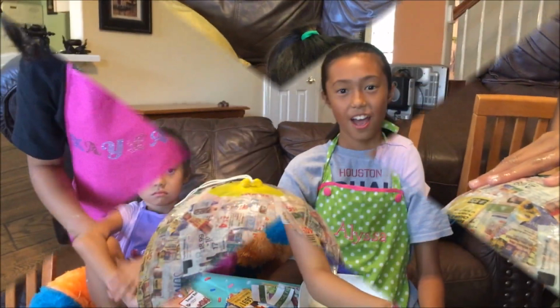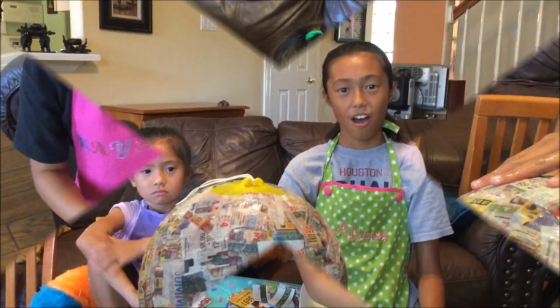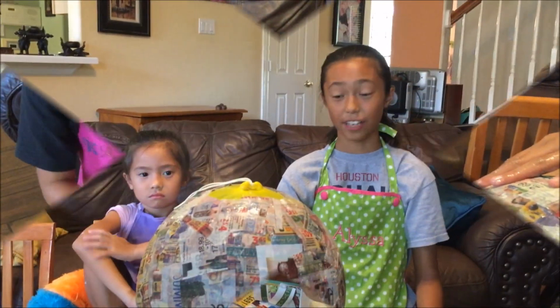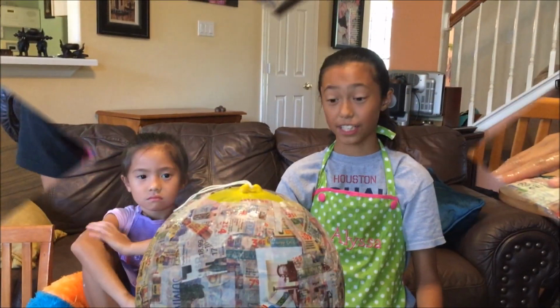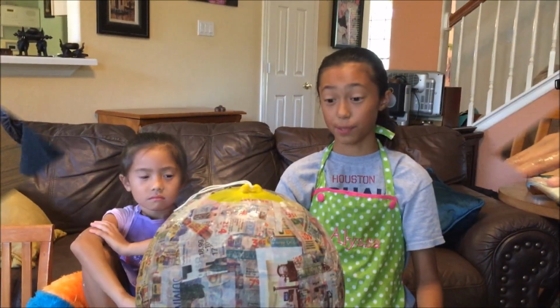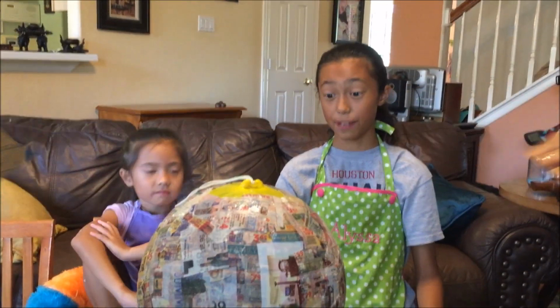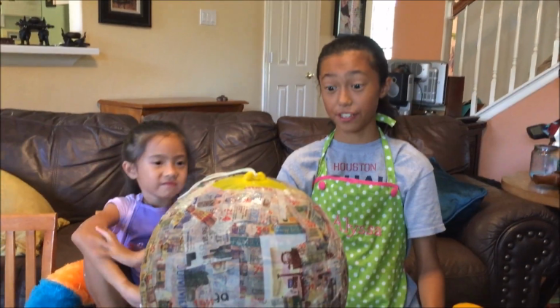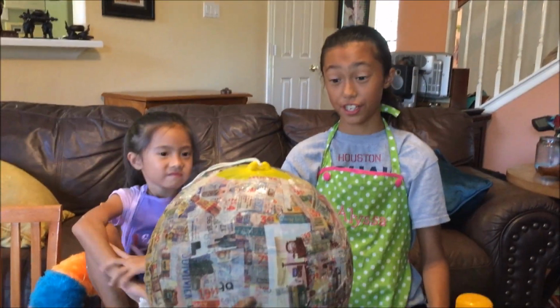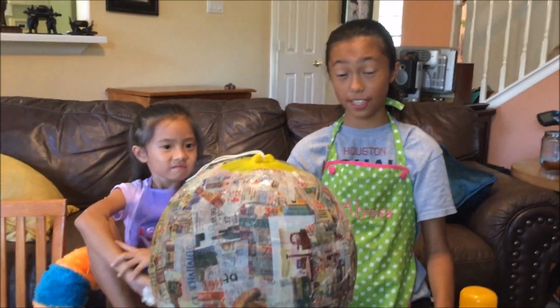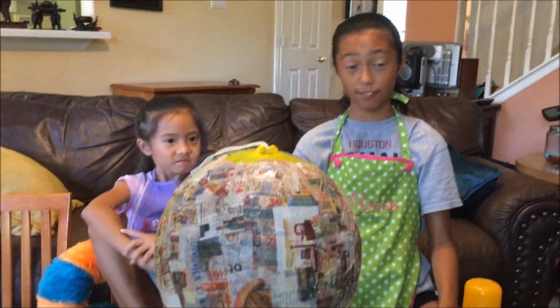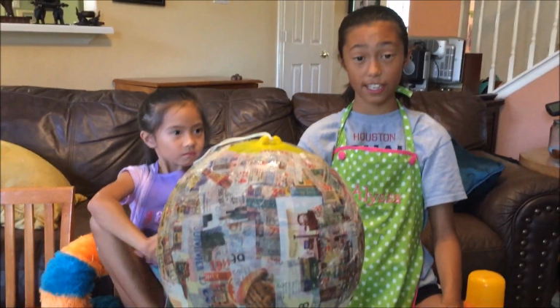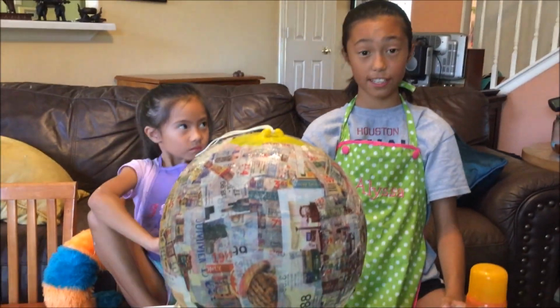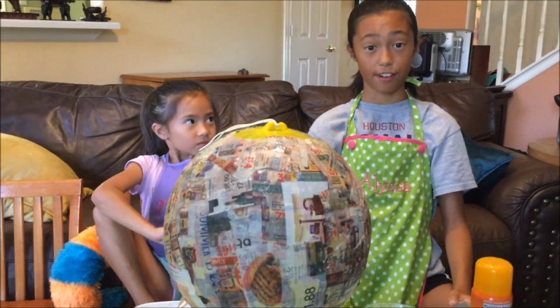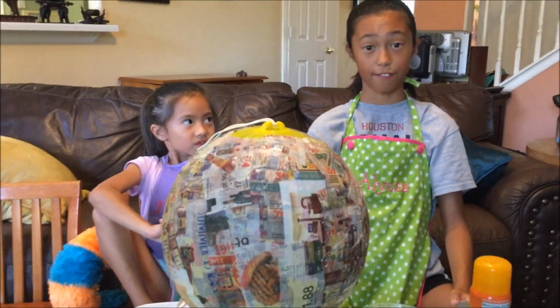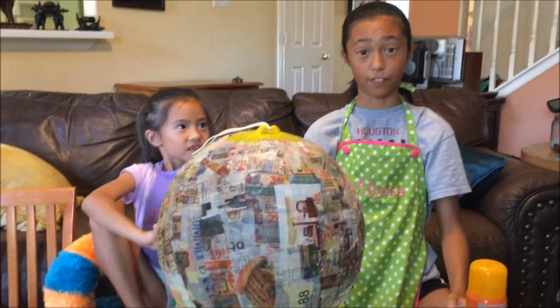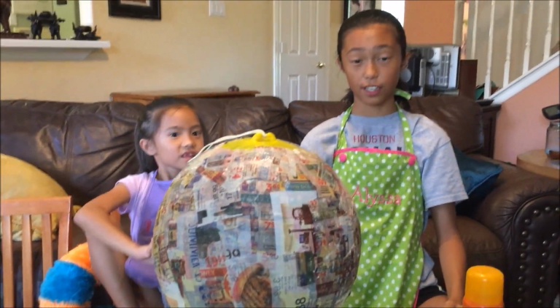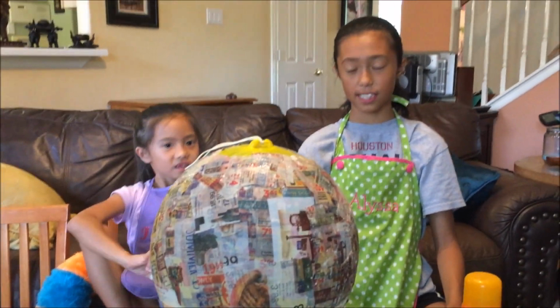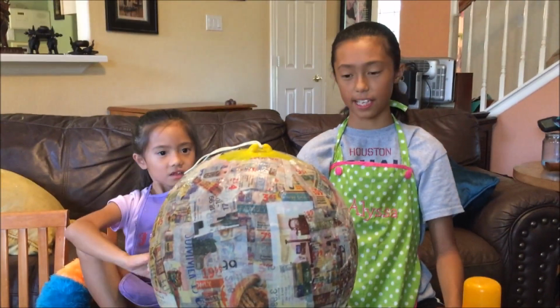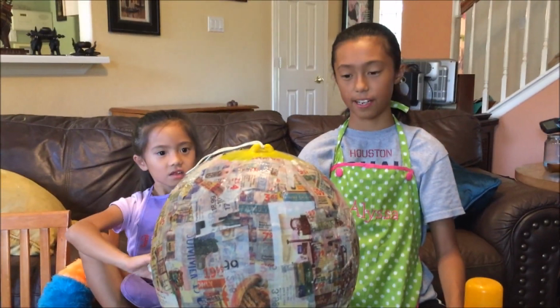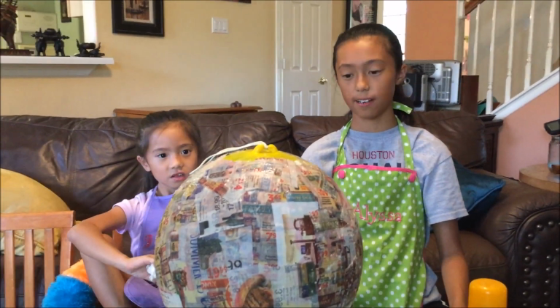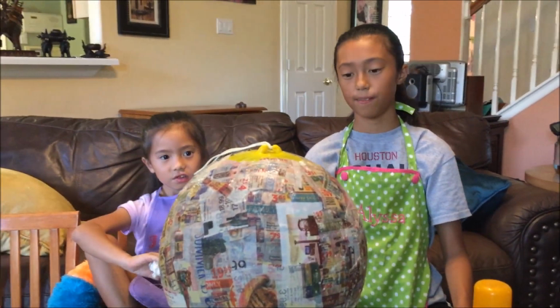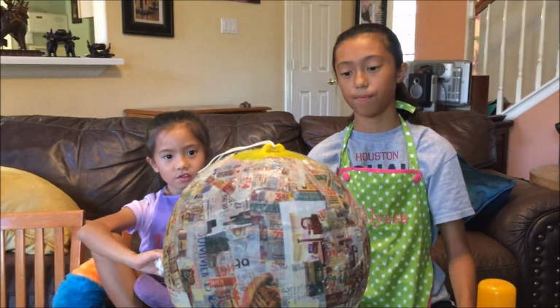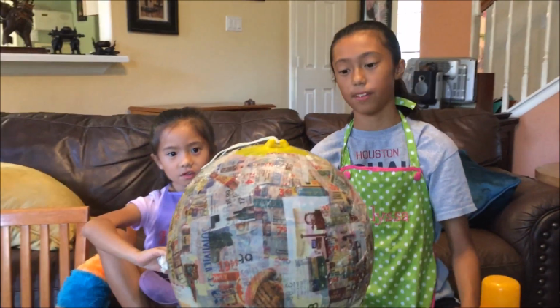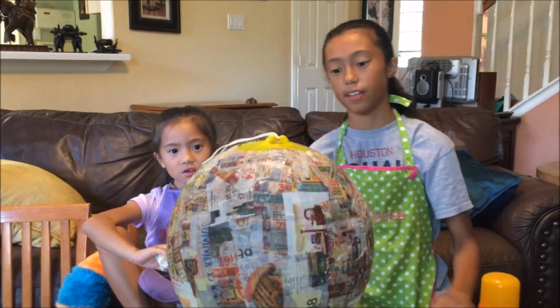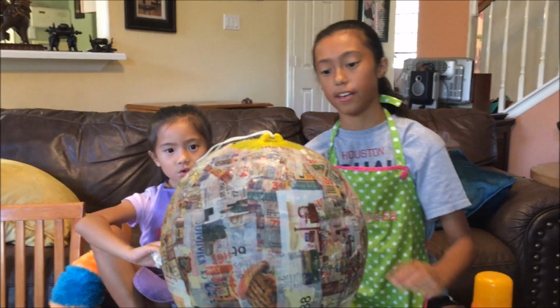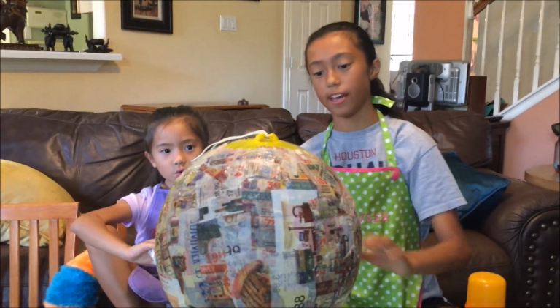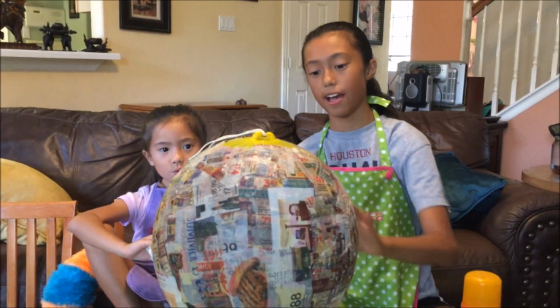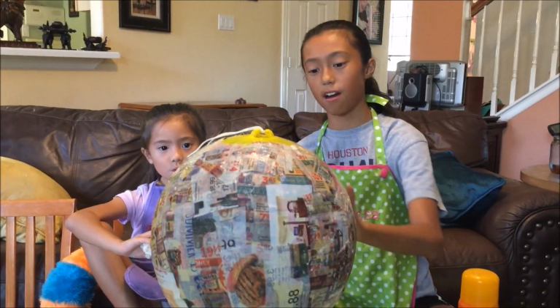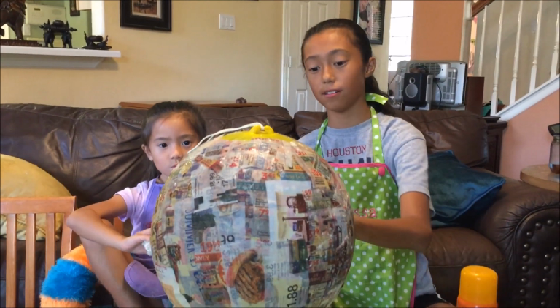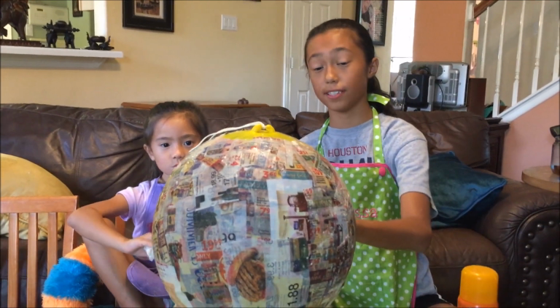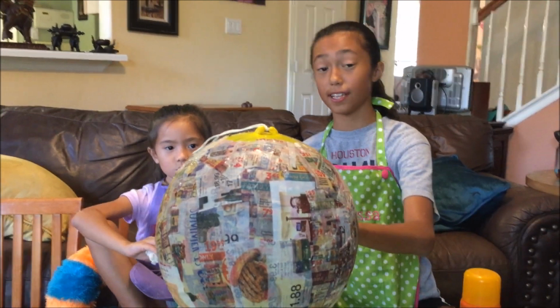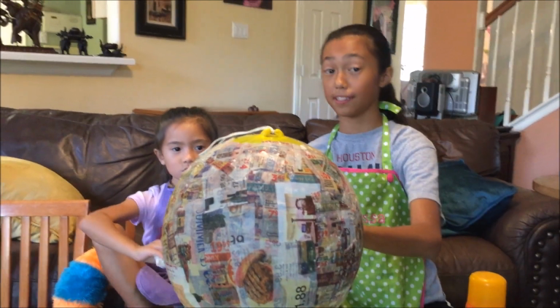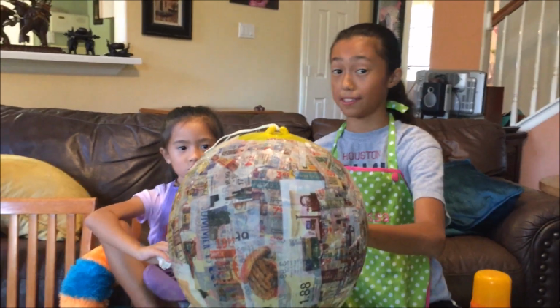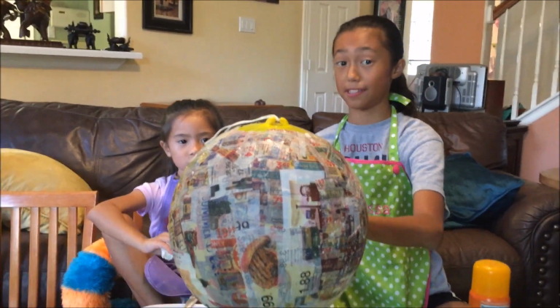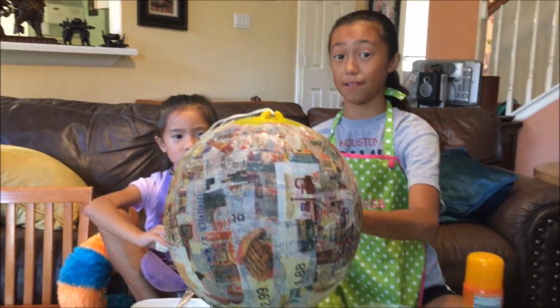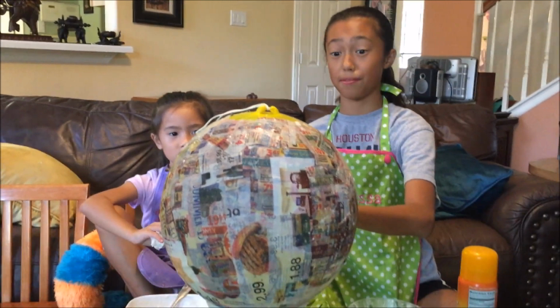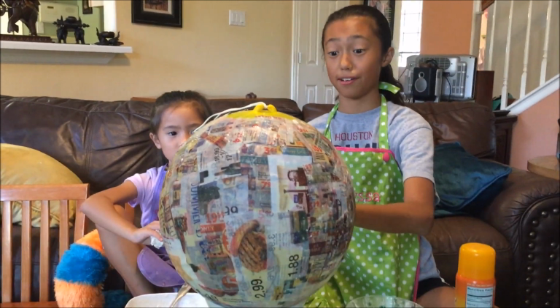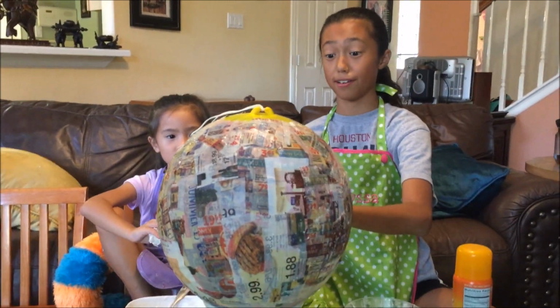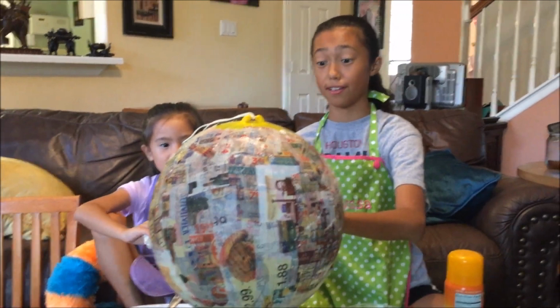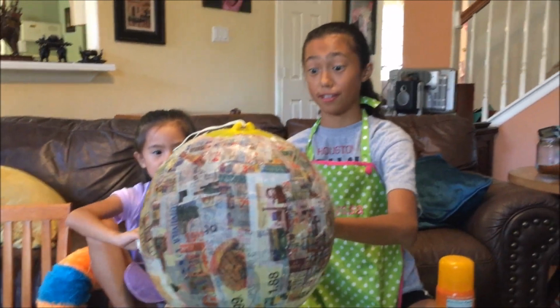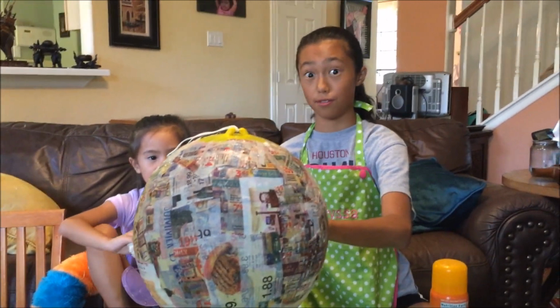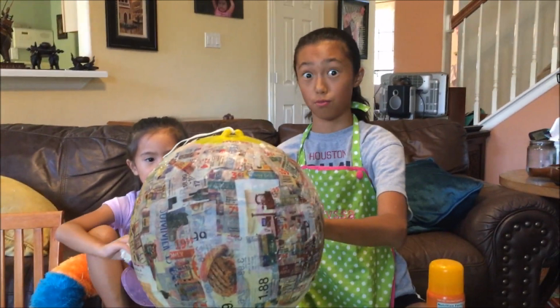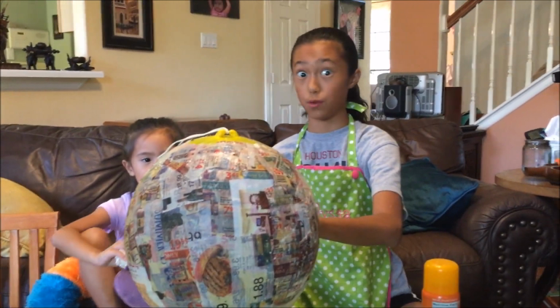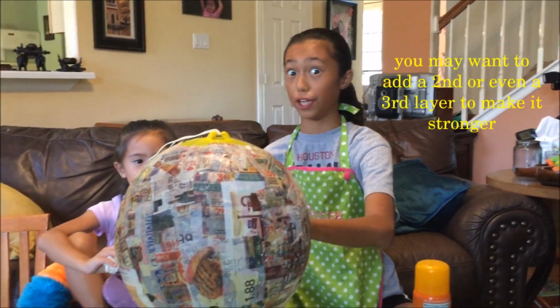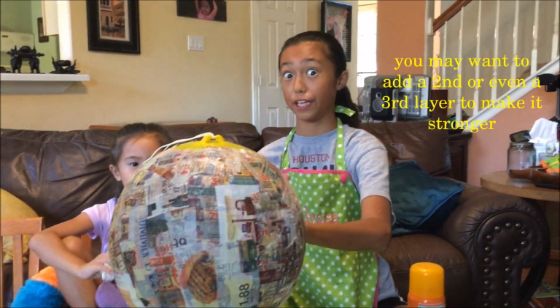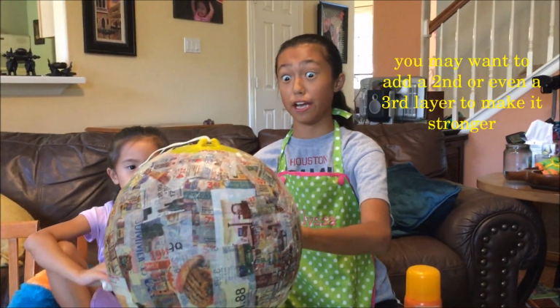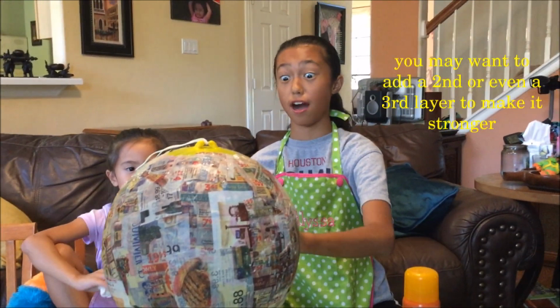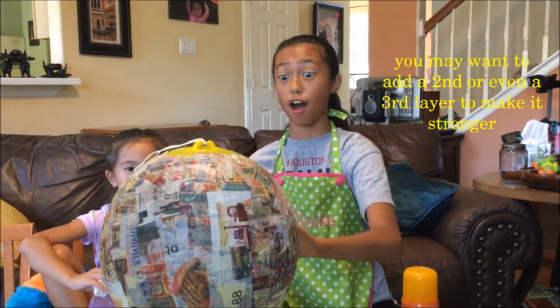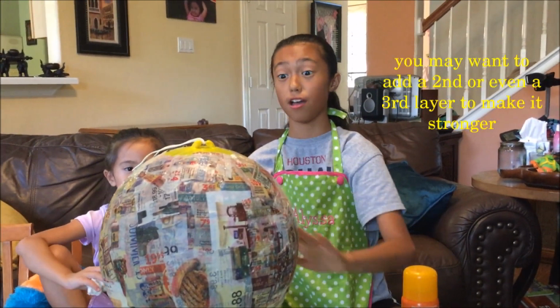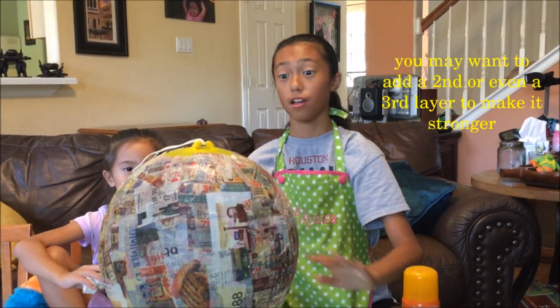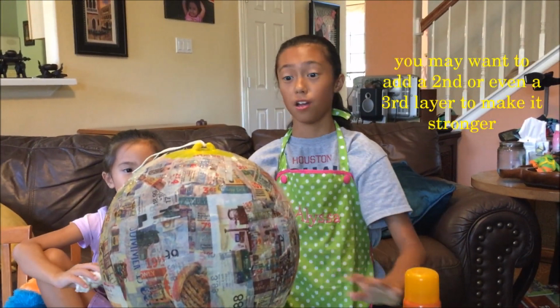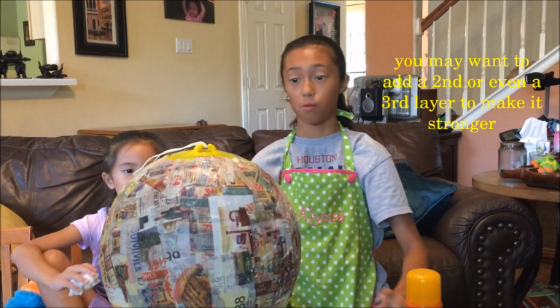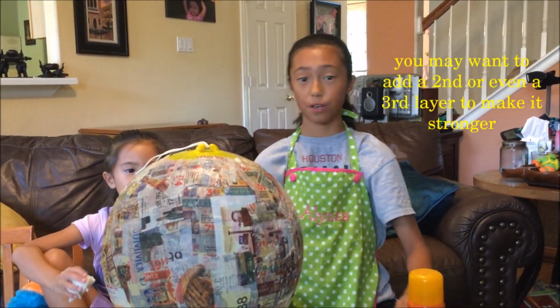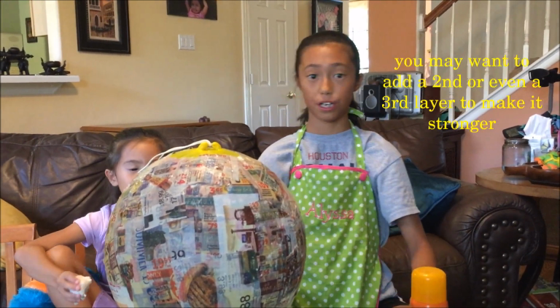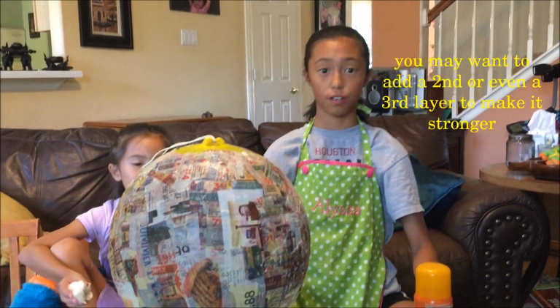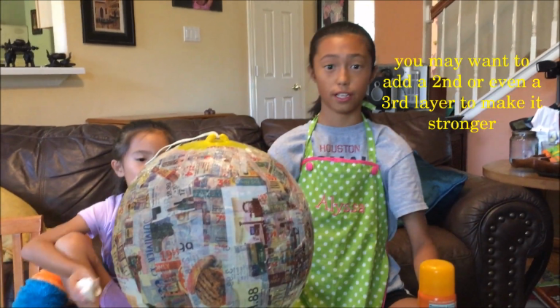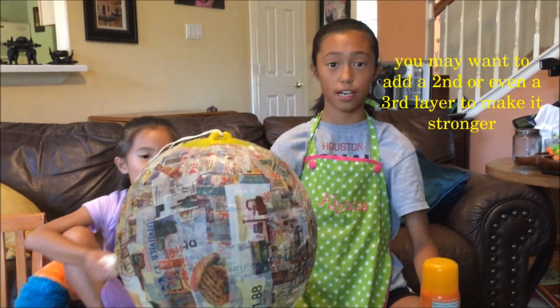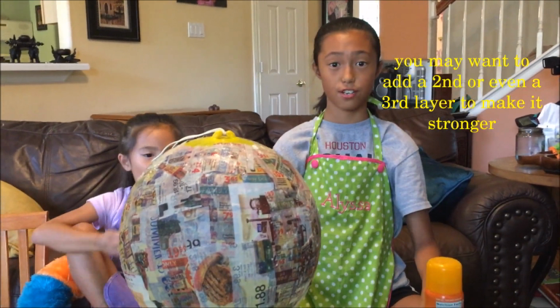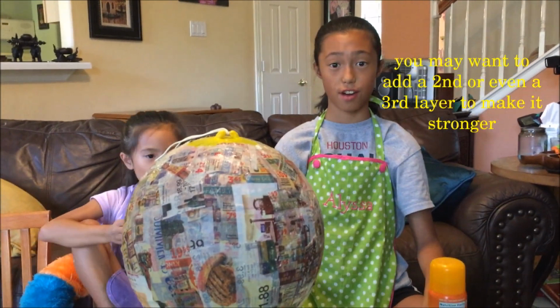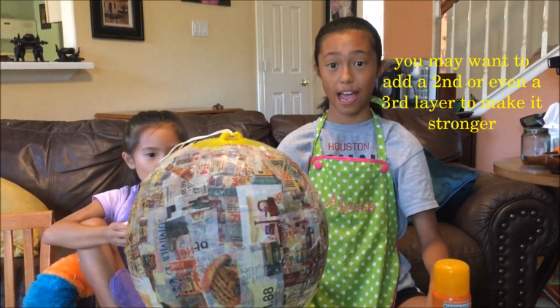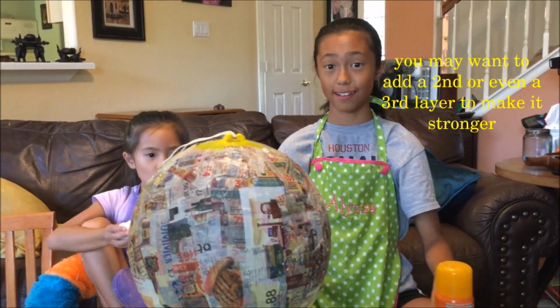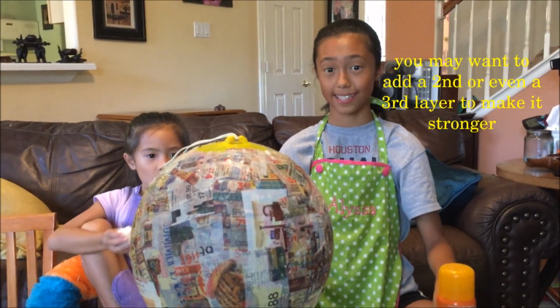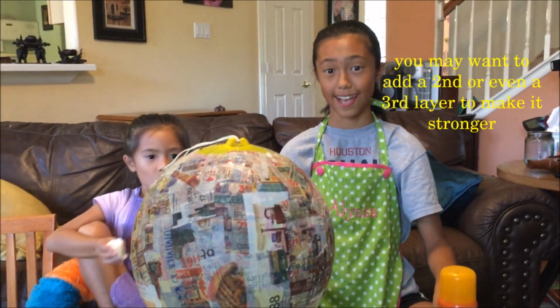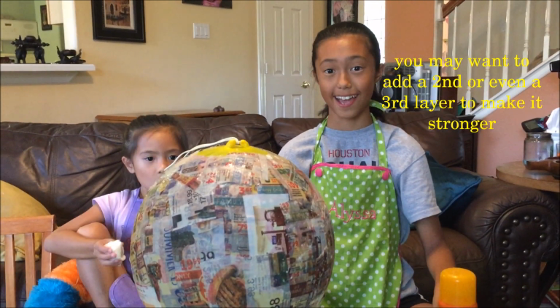Okay, so we just finished our first layer. And now, since it's summer and it's really hot, we're going to go let it dry outside.